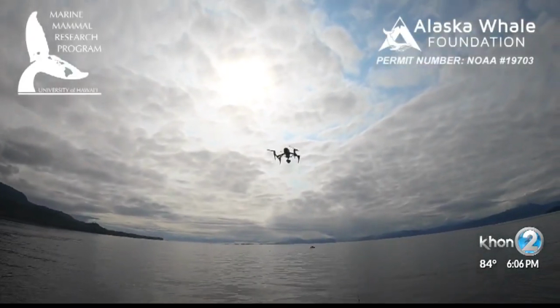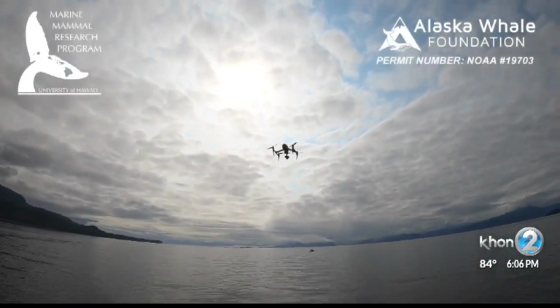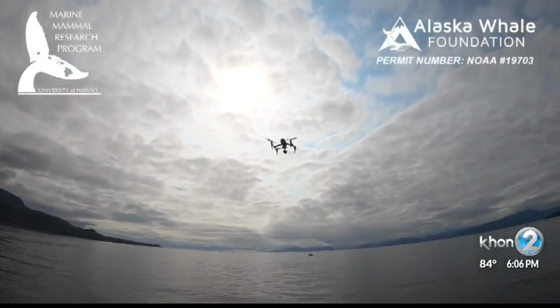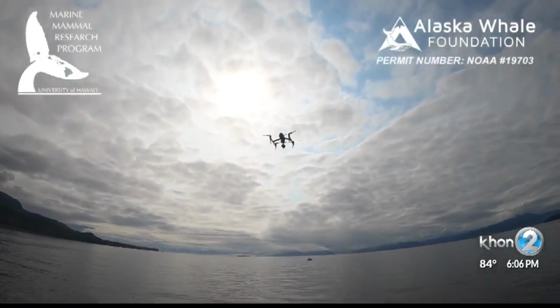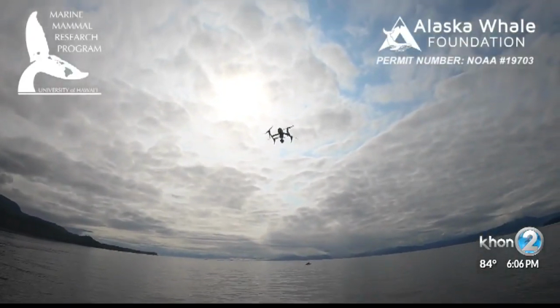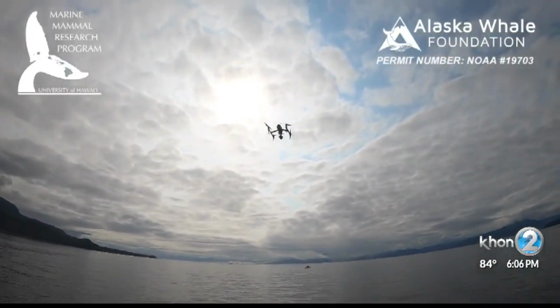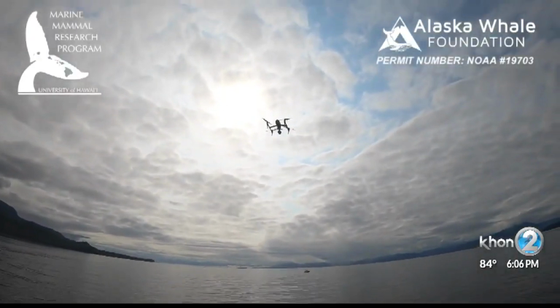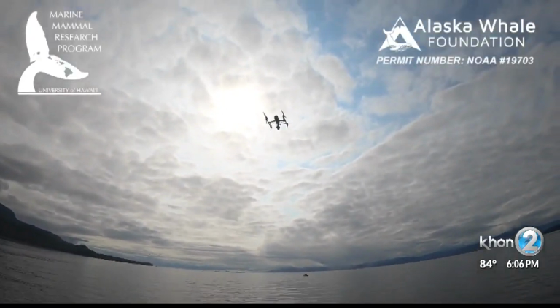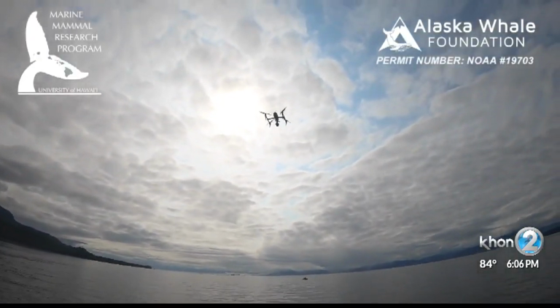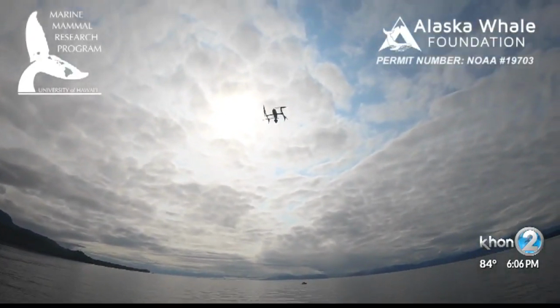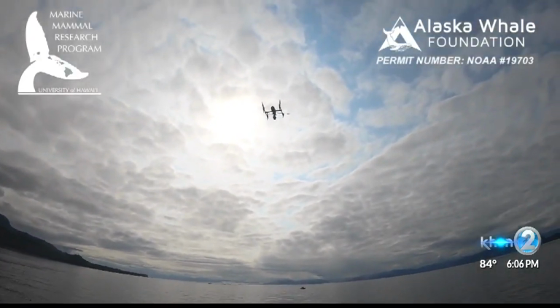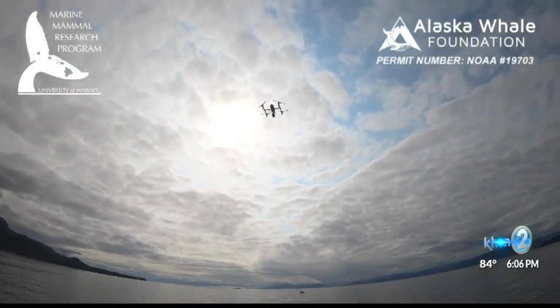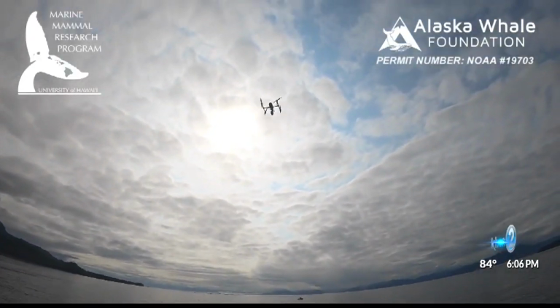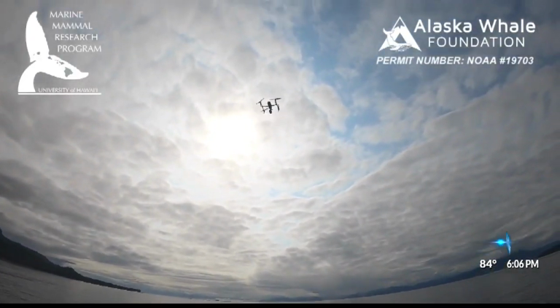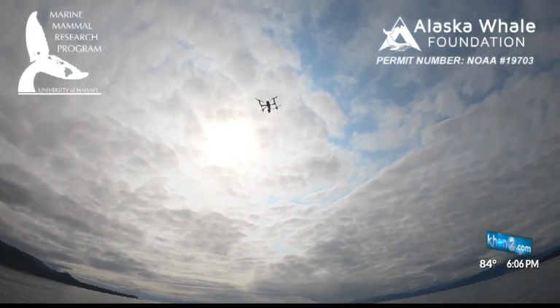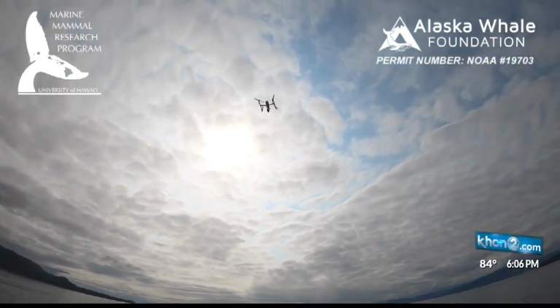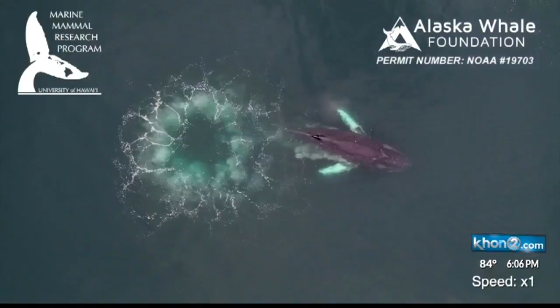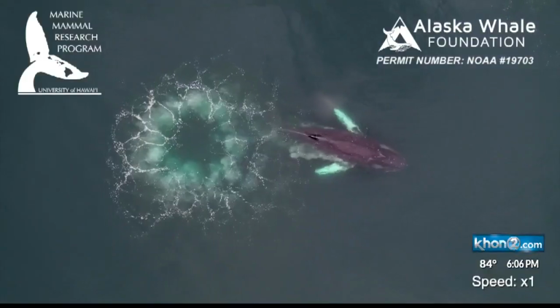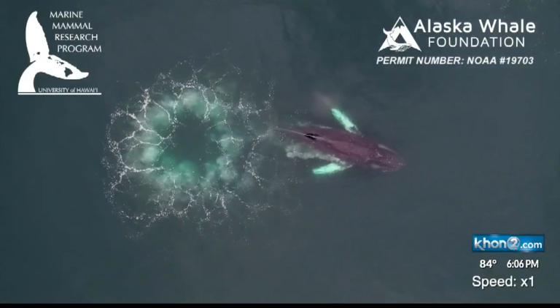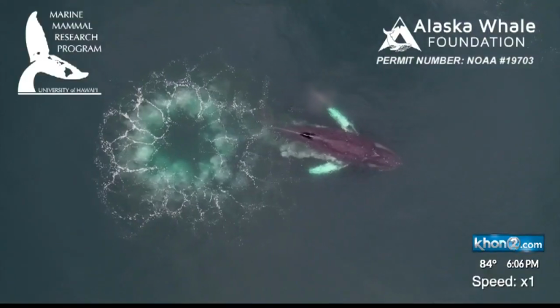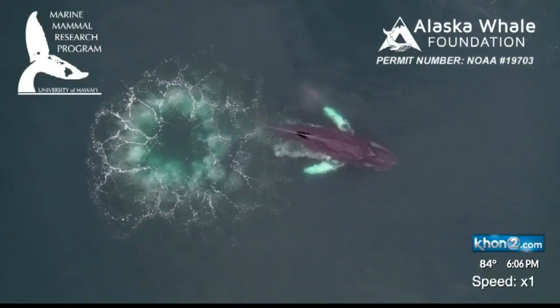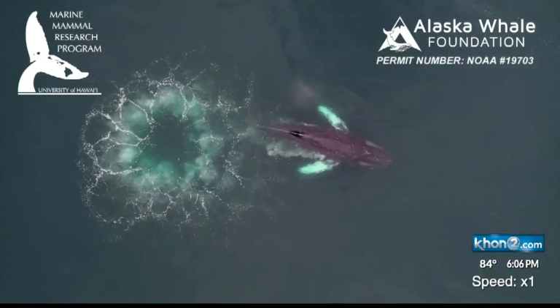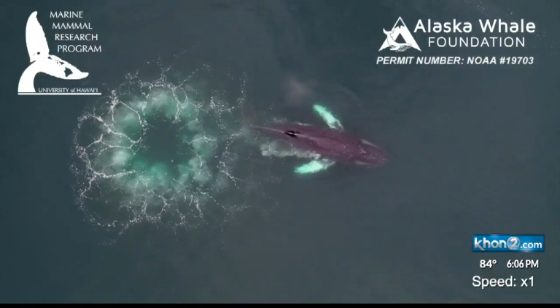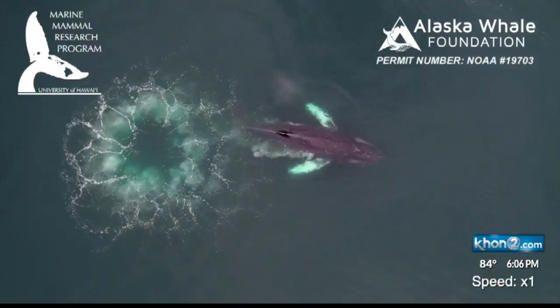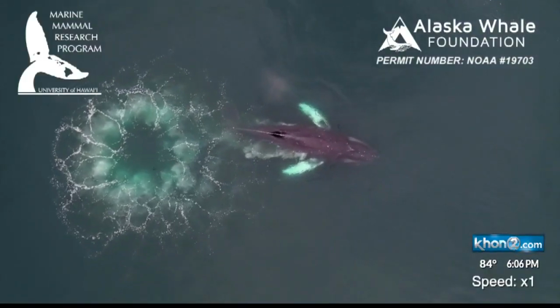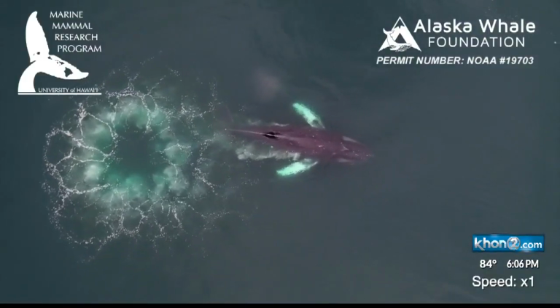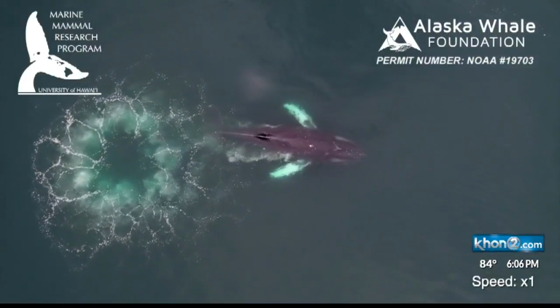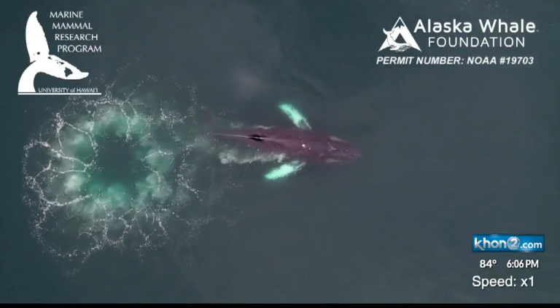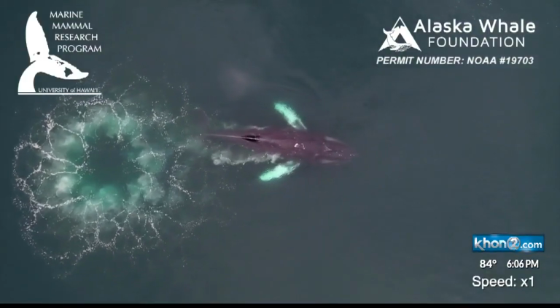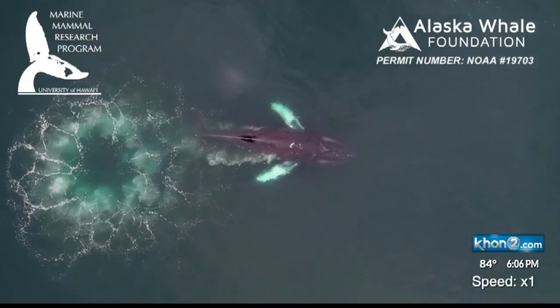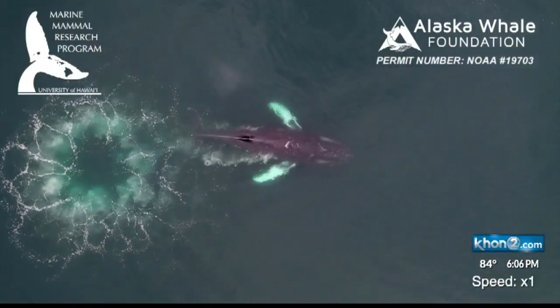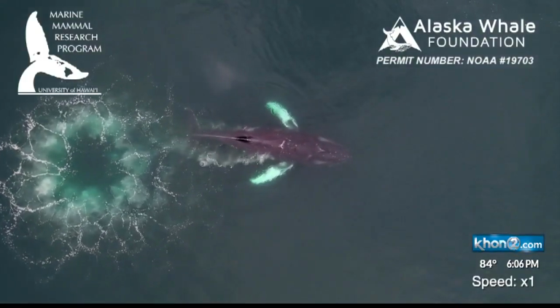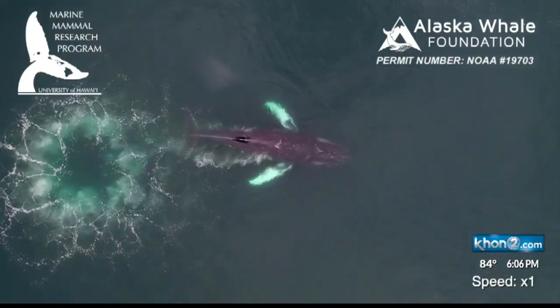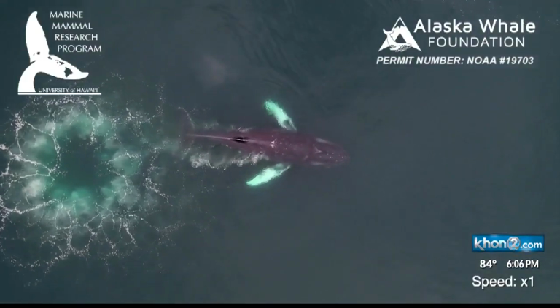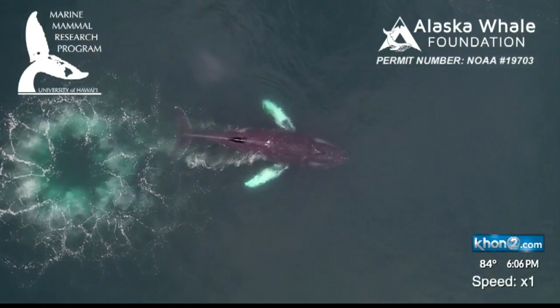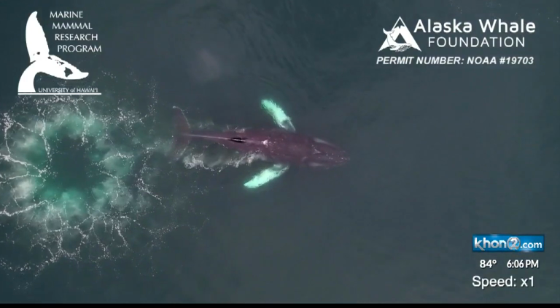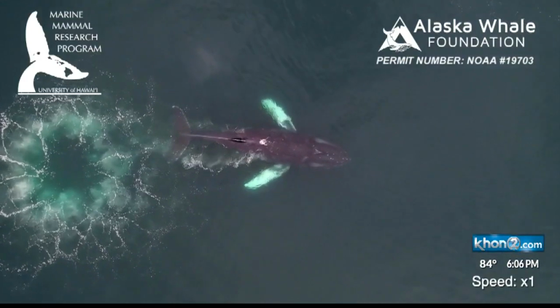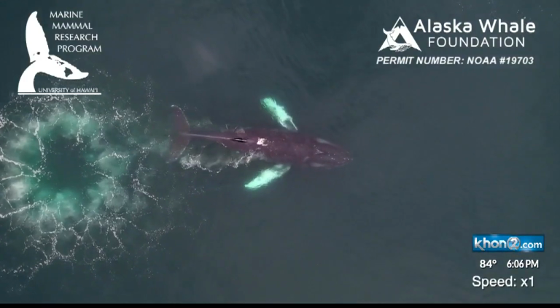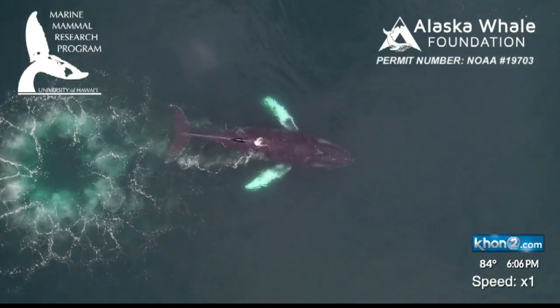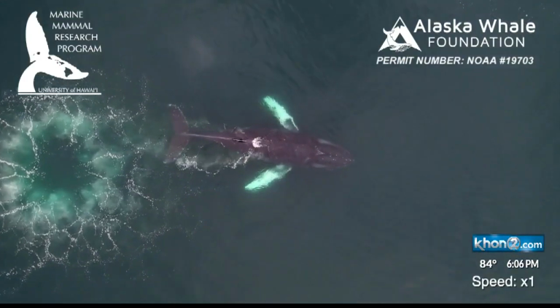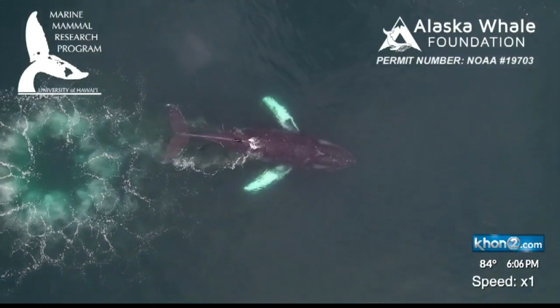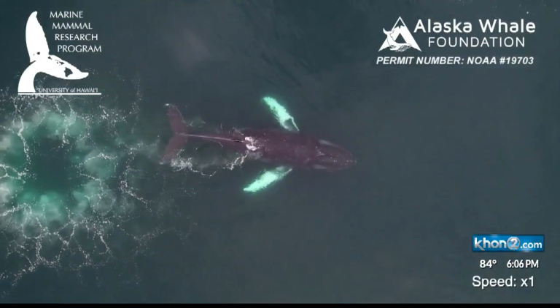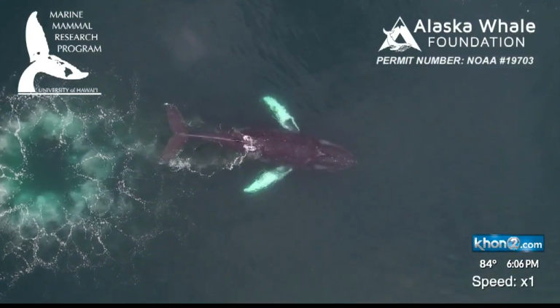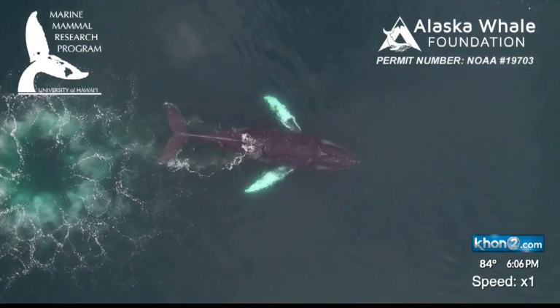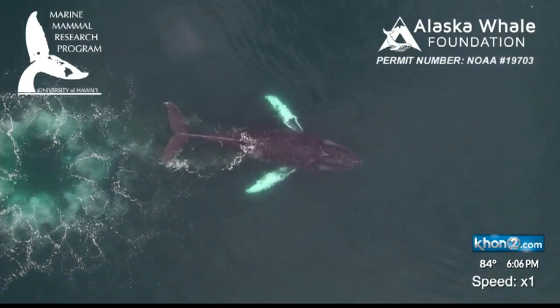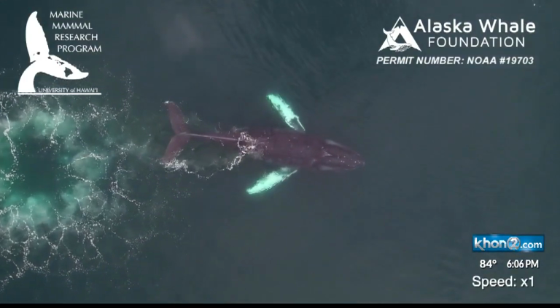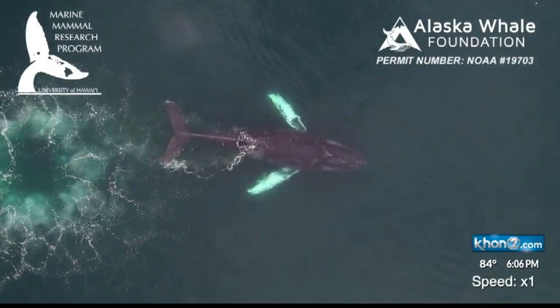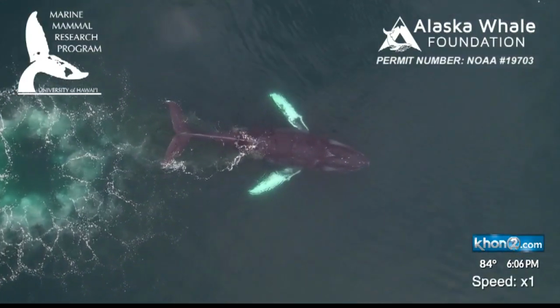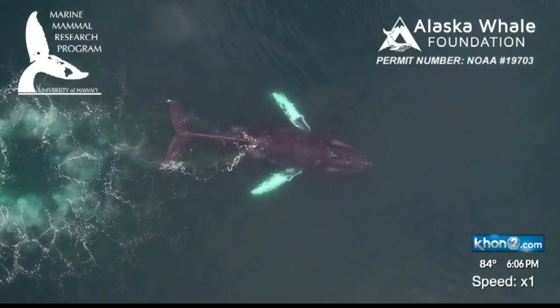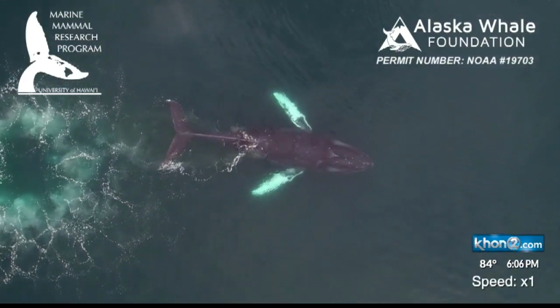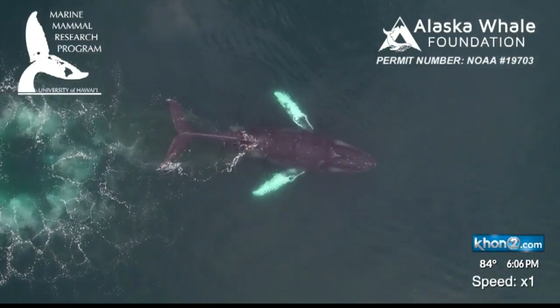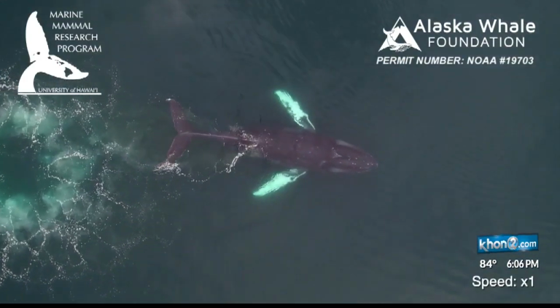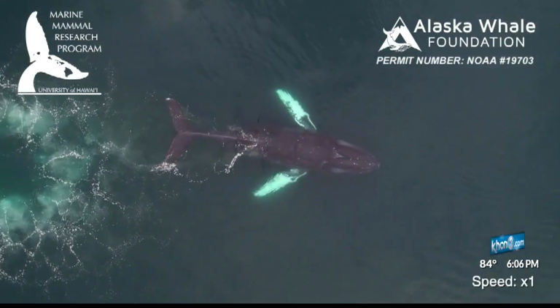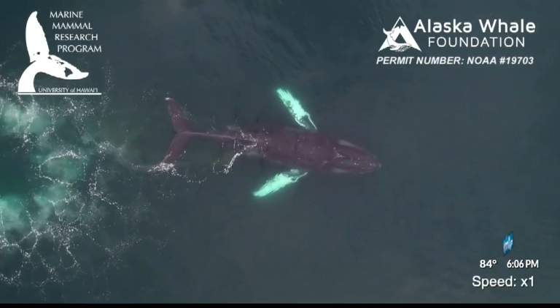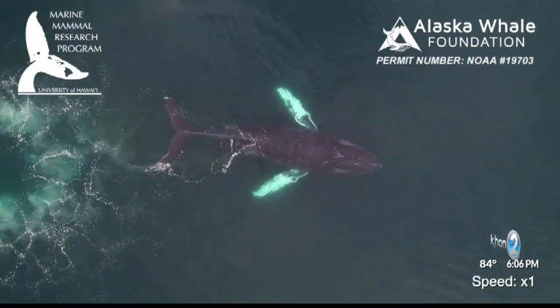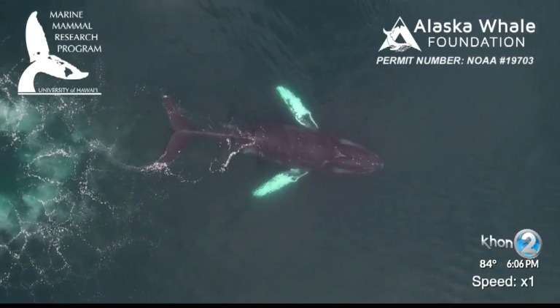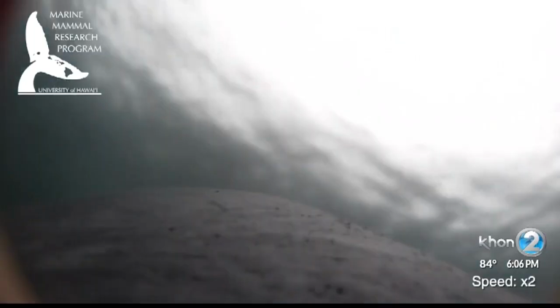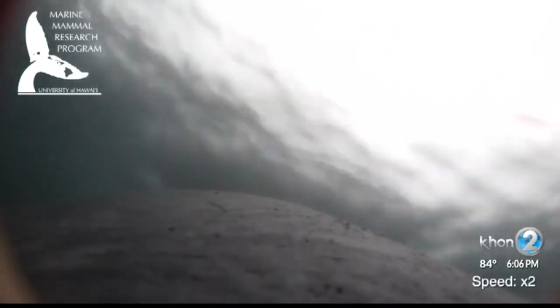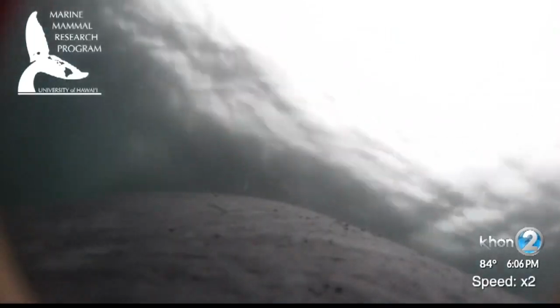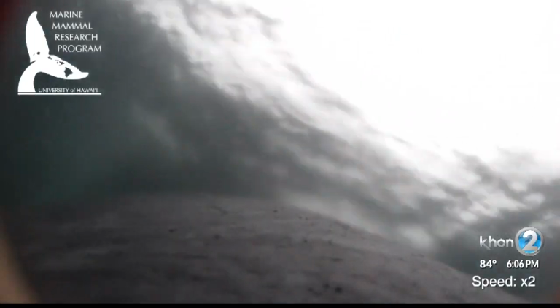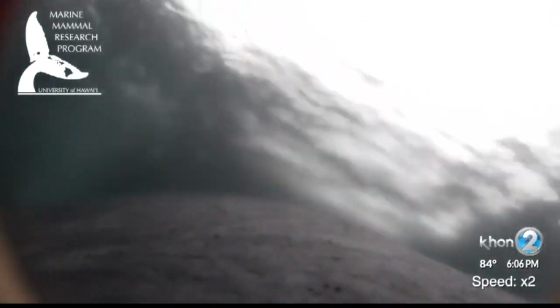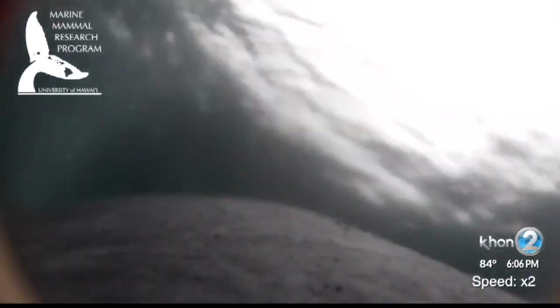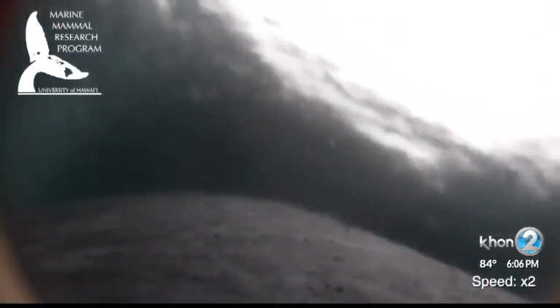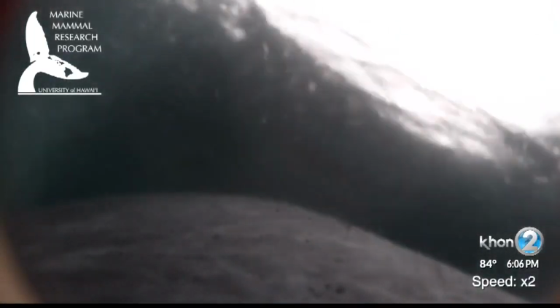The observation was part of a larger project, taking a look into what's causing the decline in humpback whale numbers.